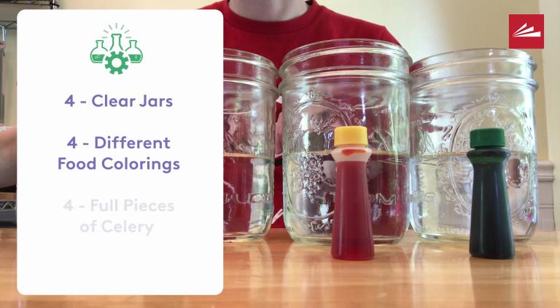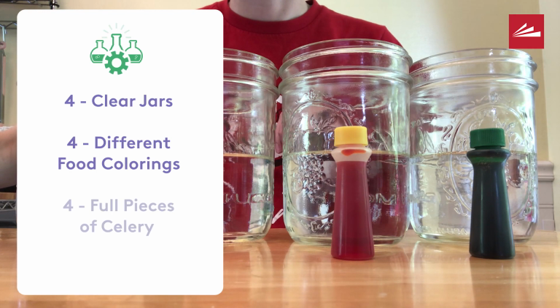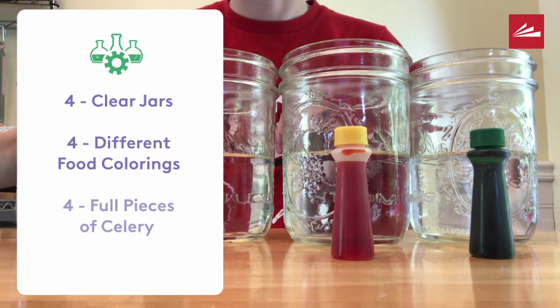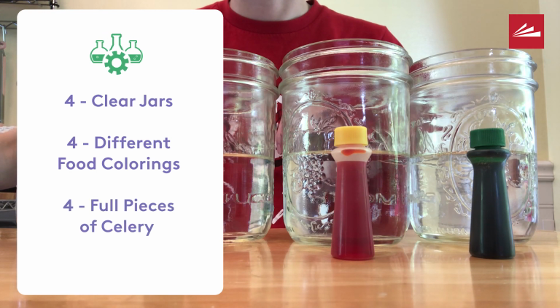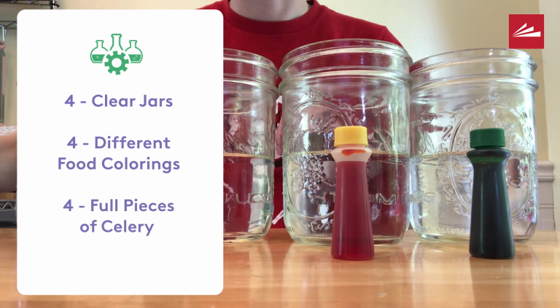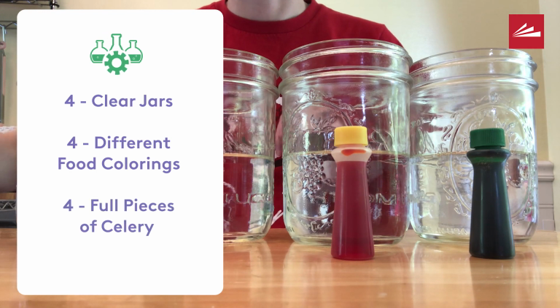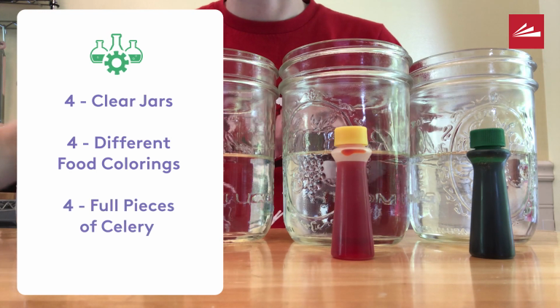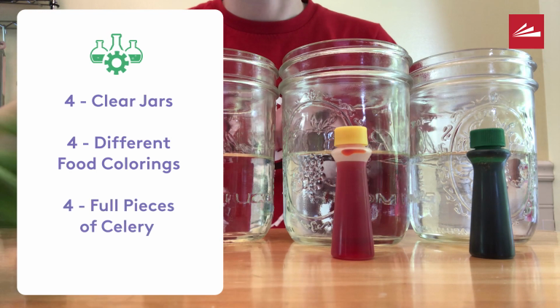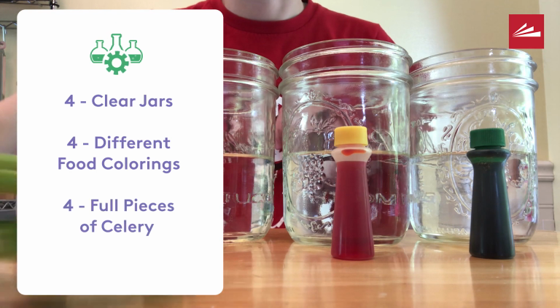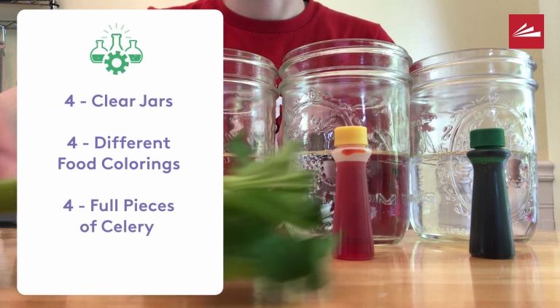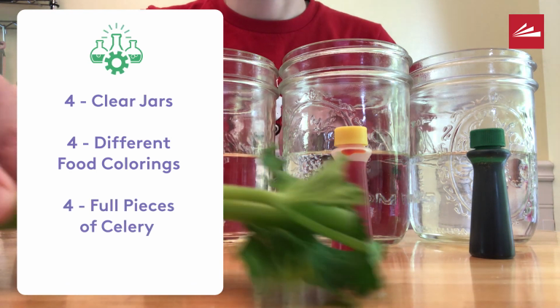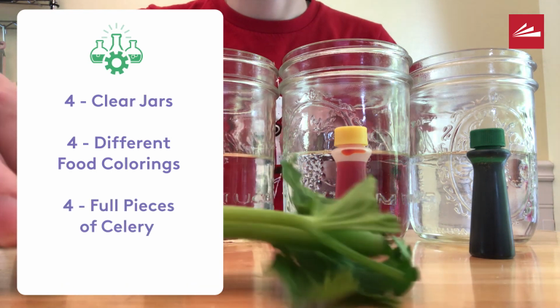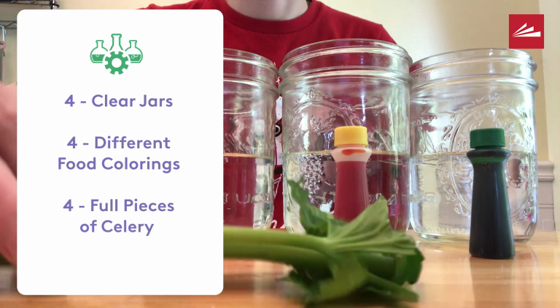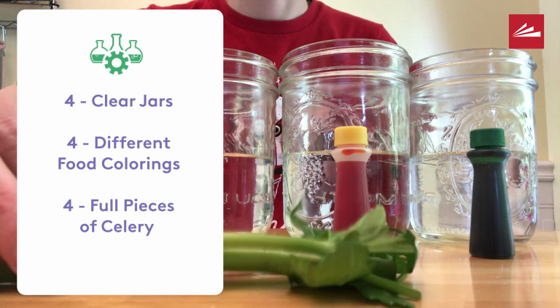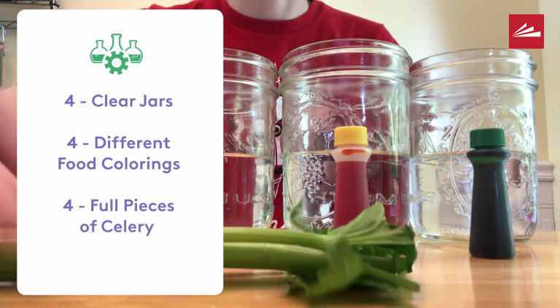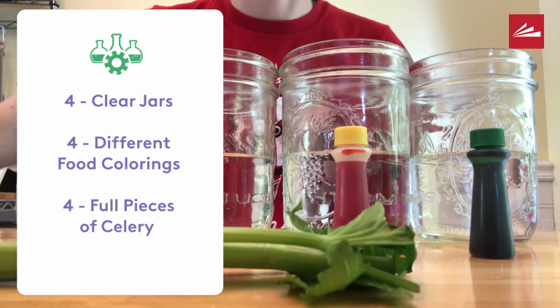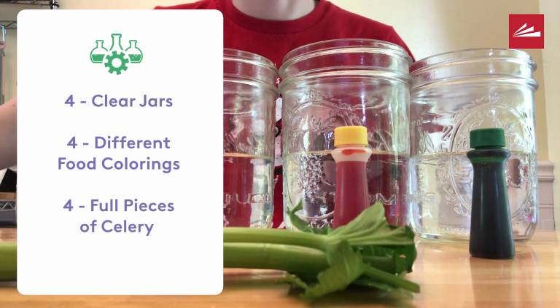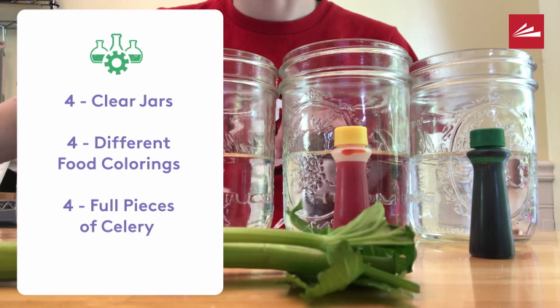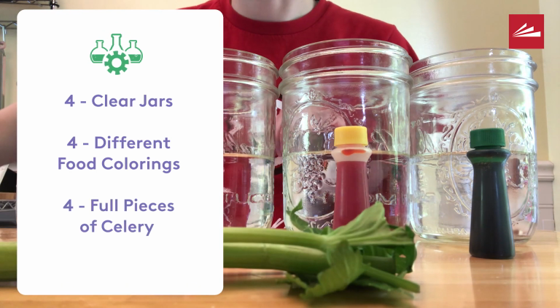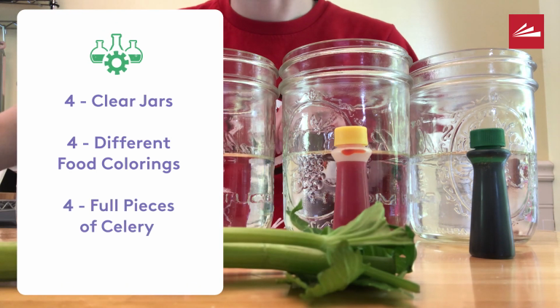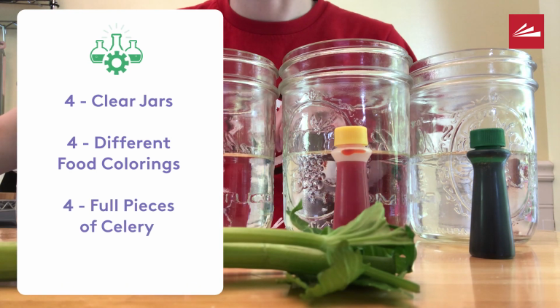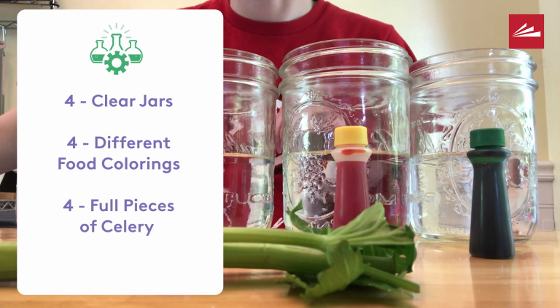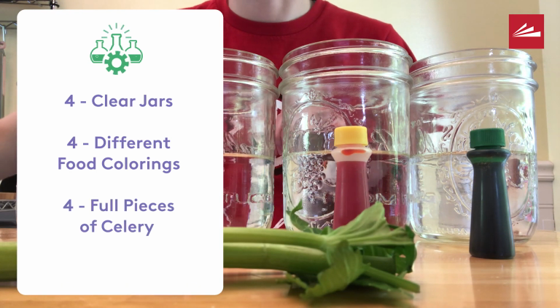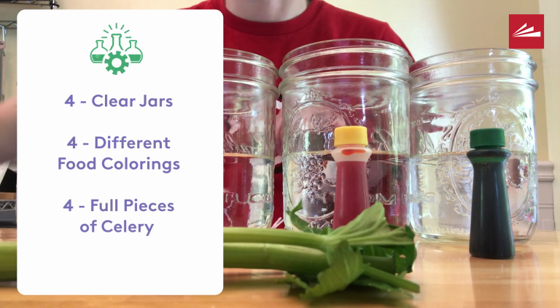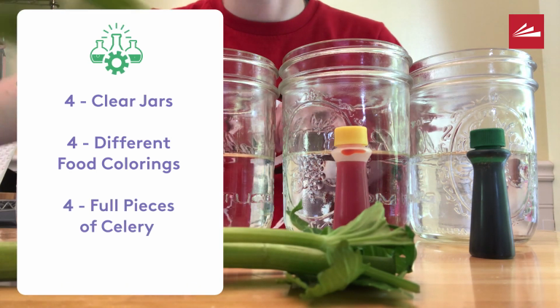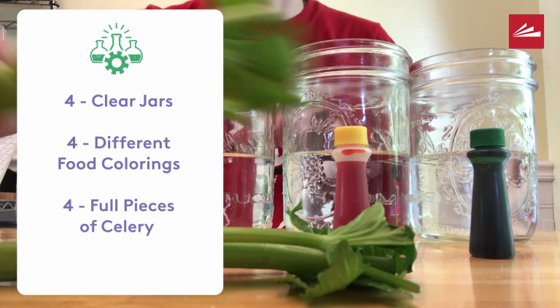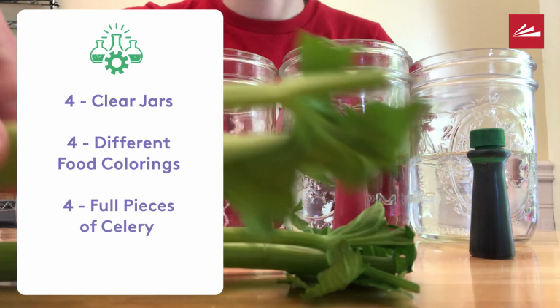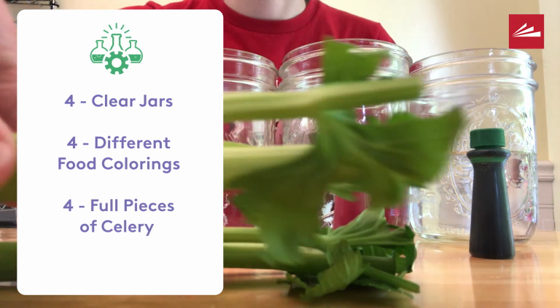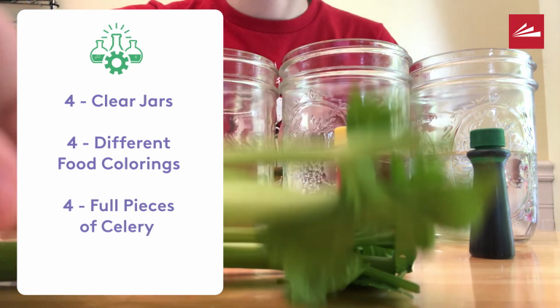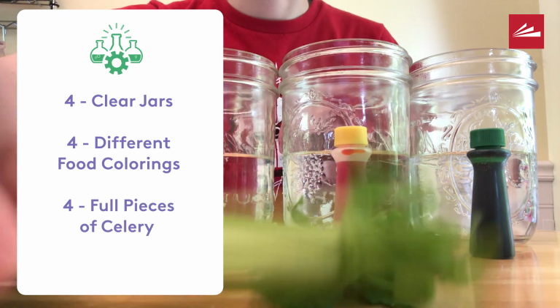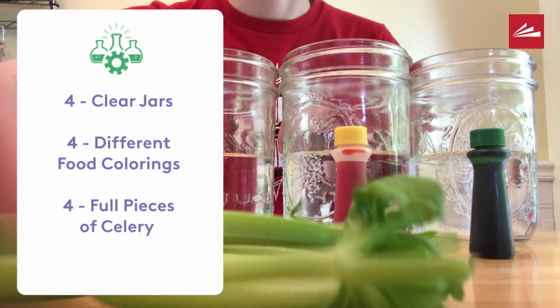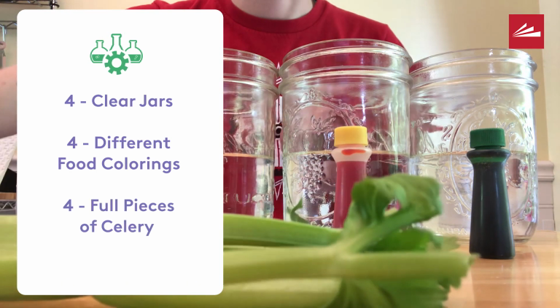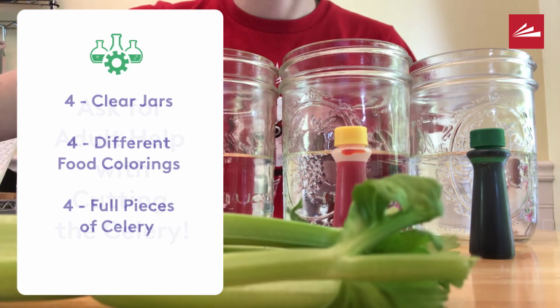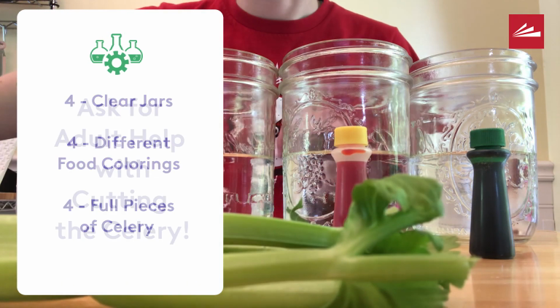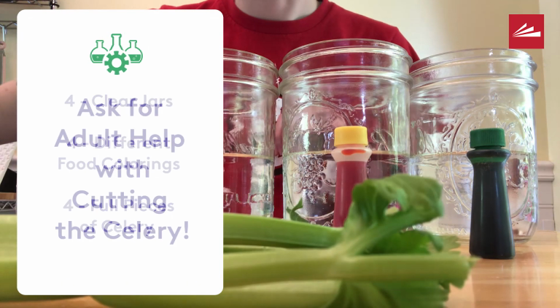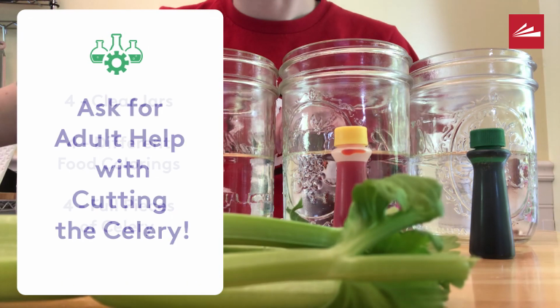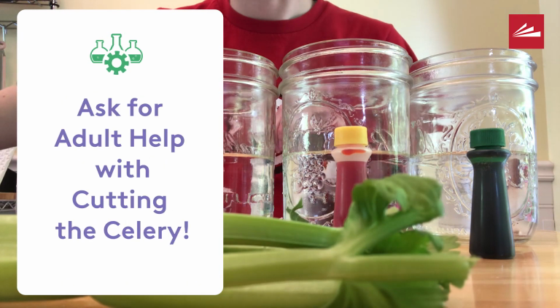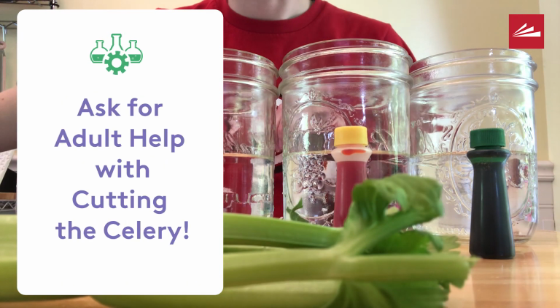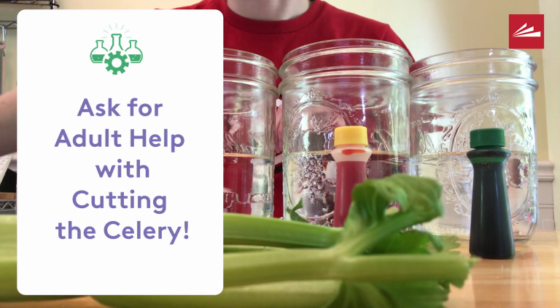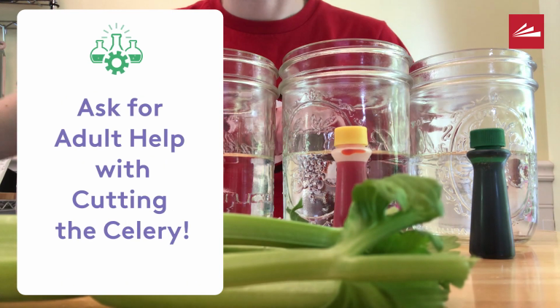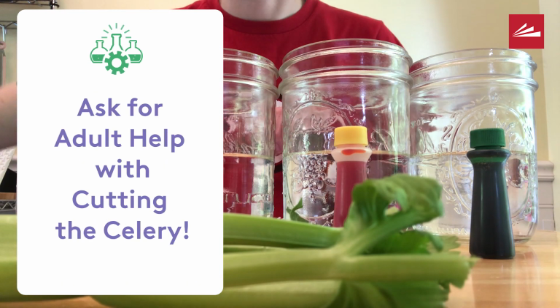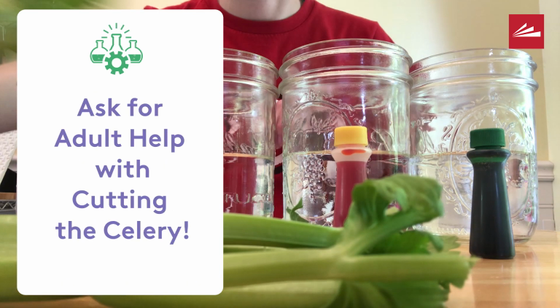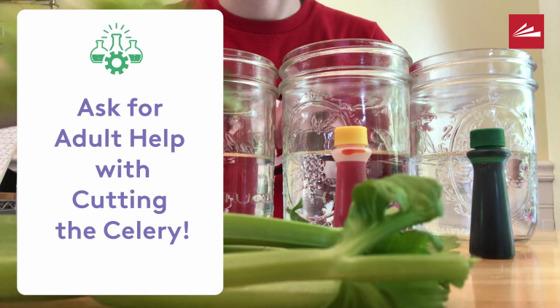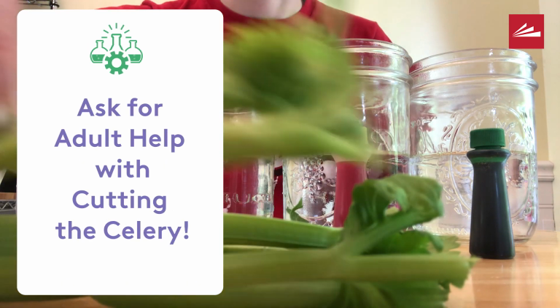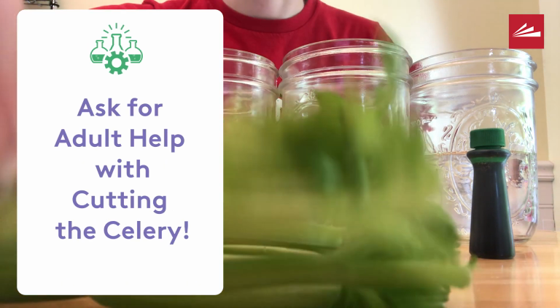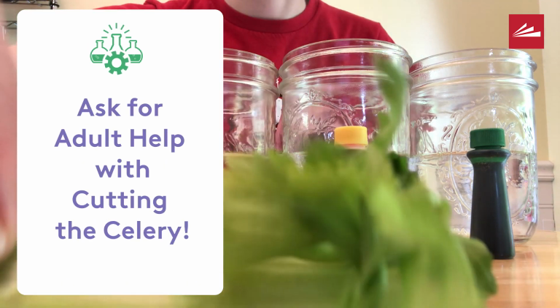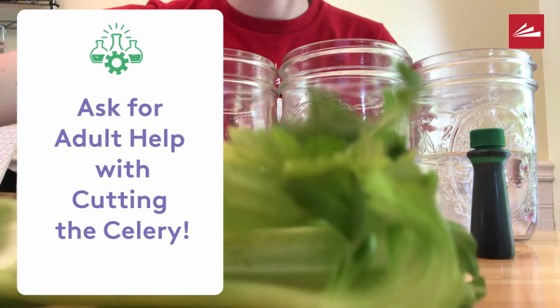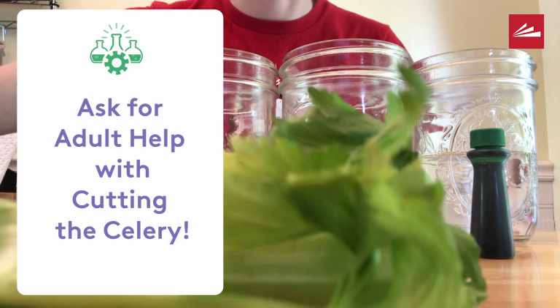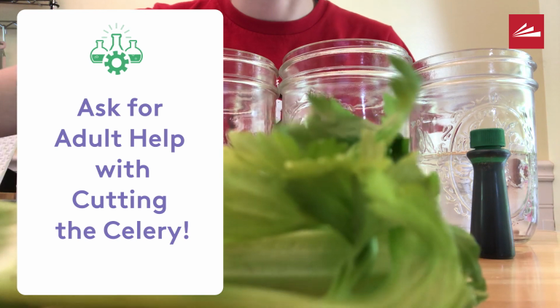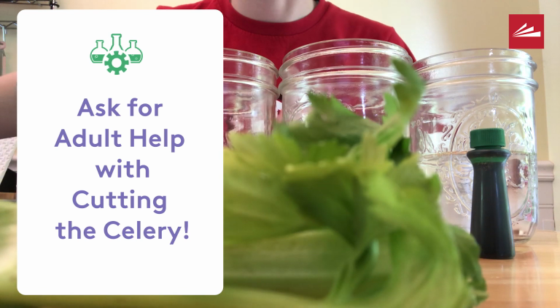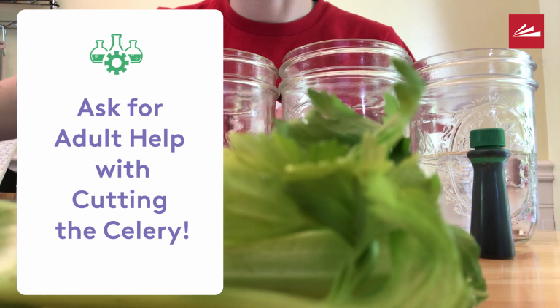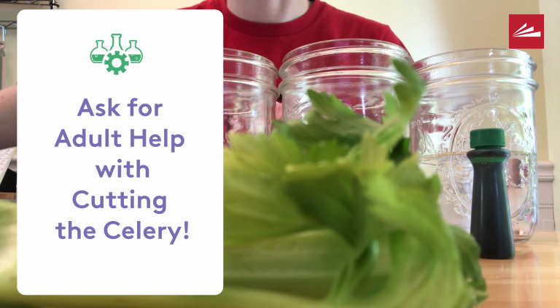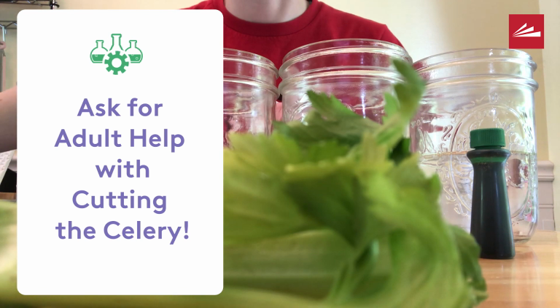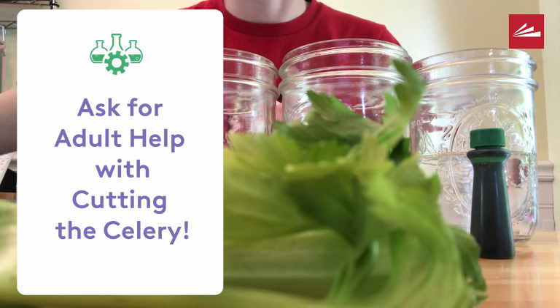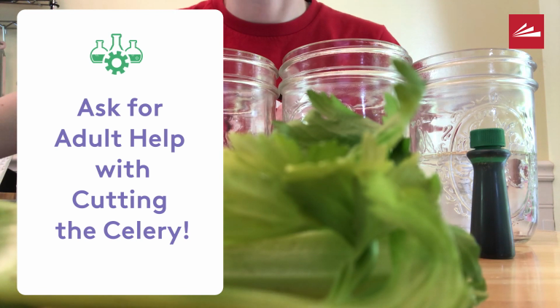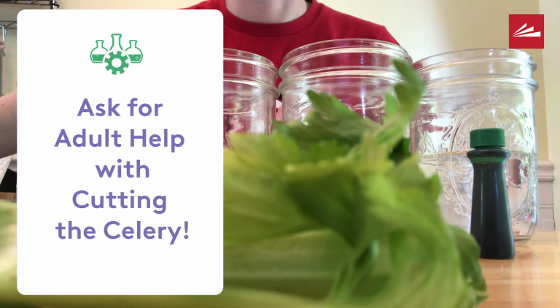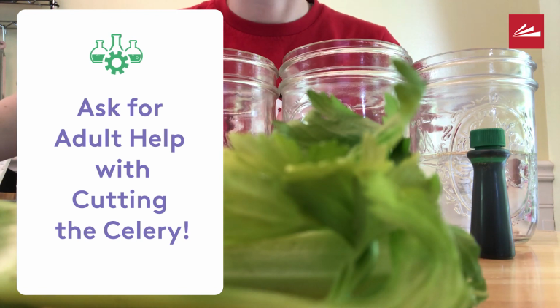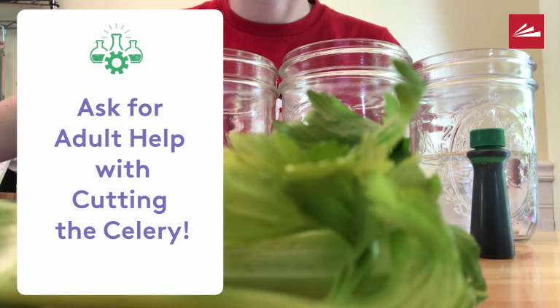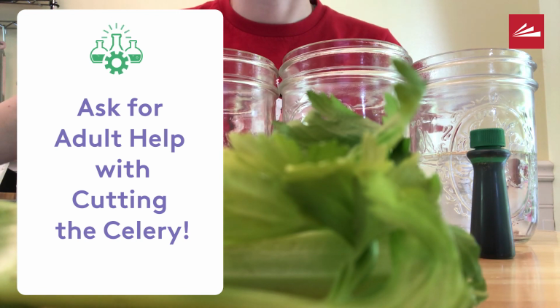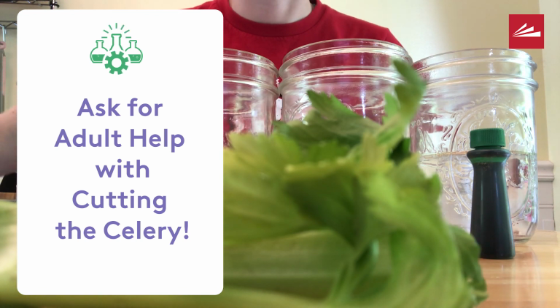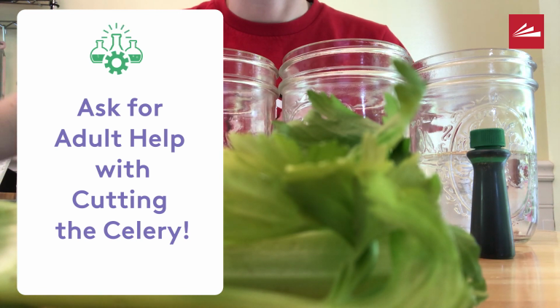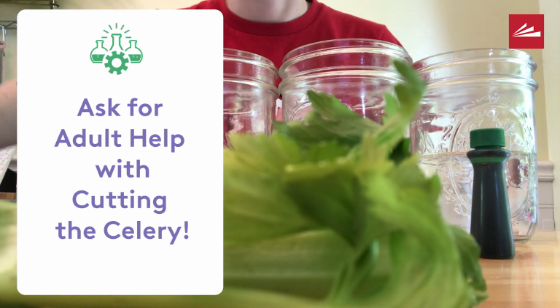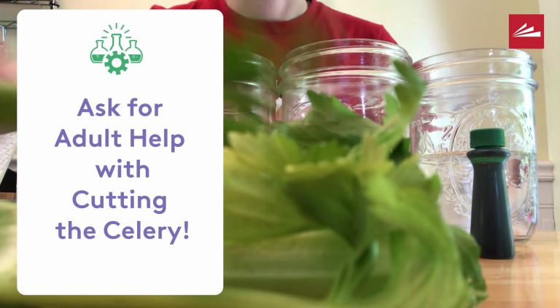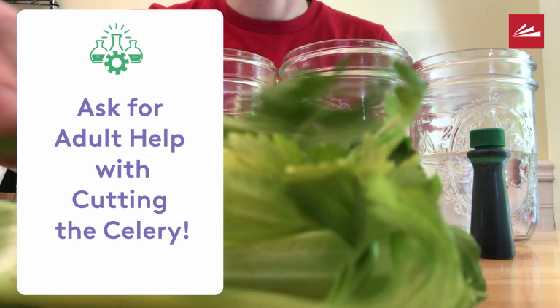Finally, you will need some celery. Make sure you have an adult help you cut the celery.